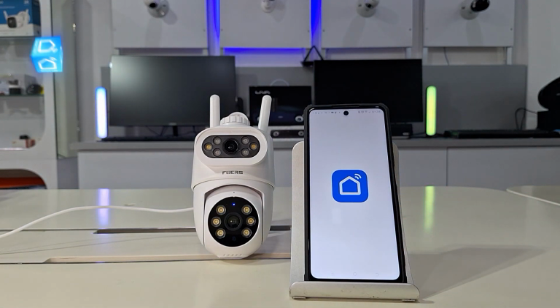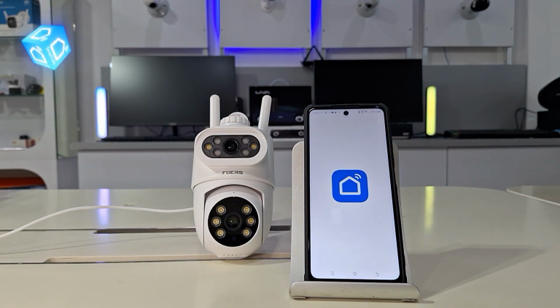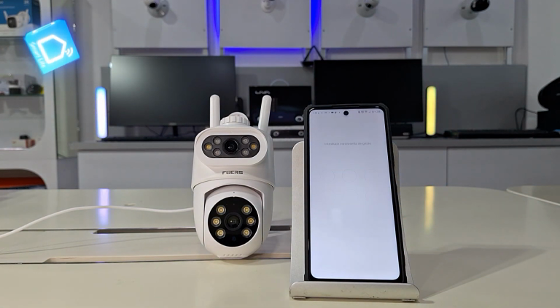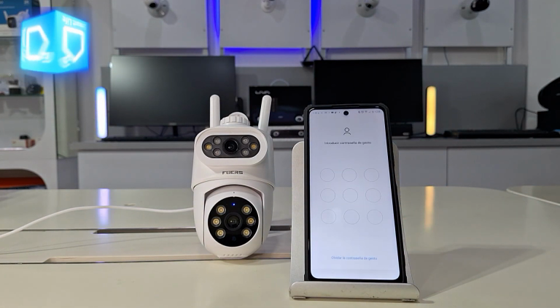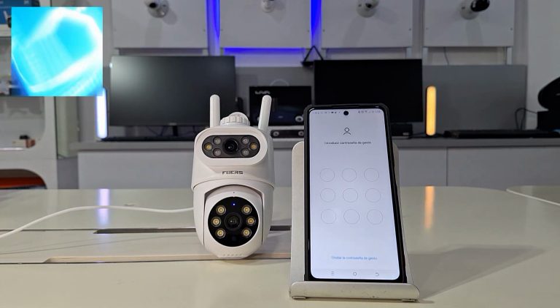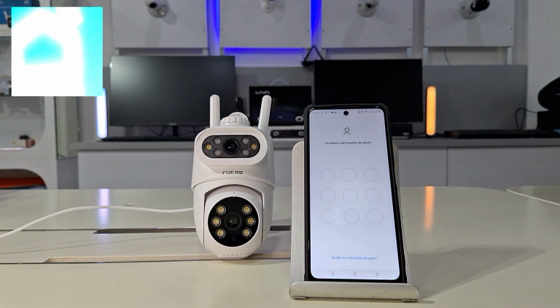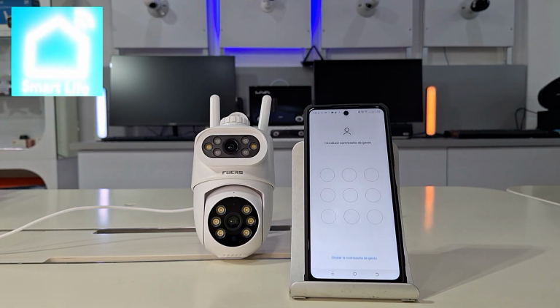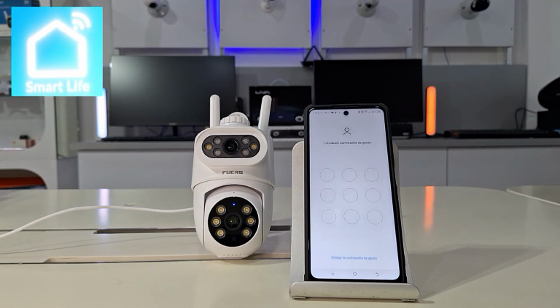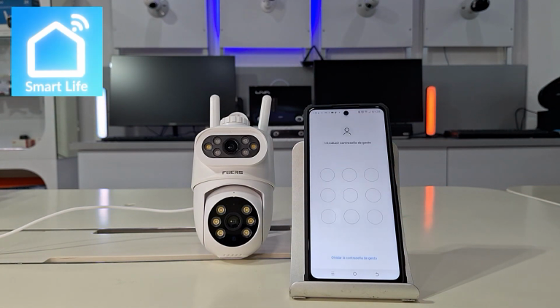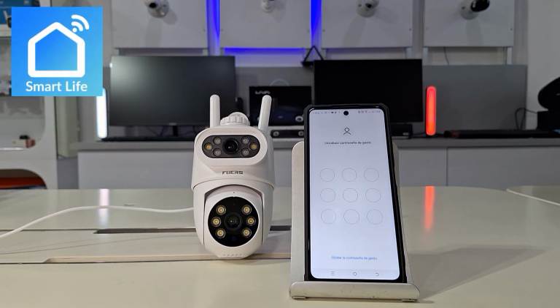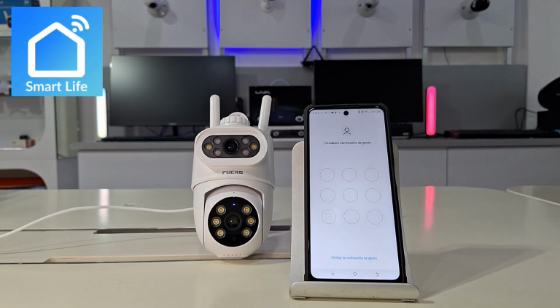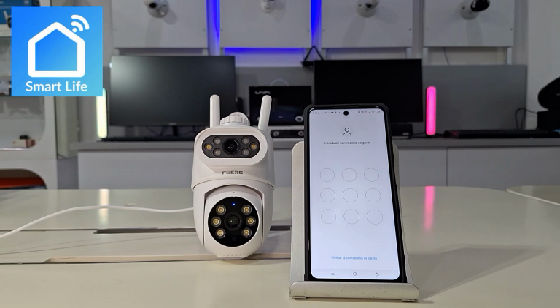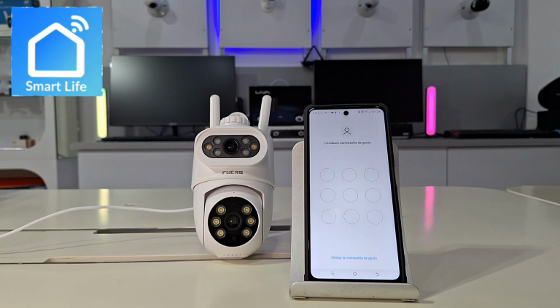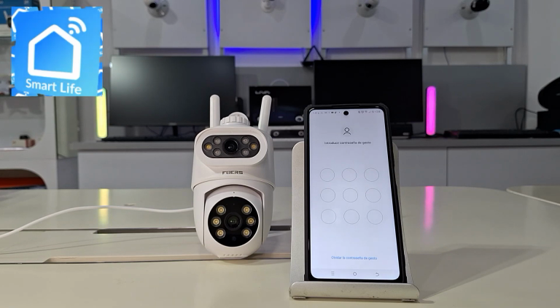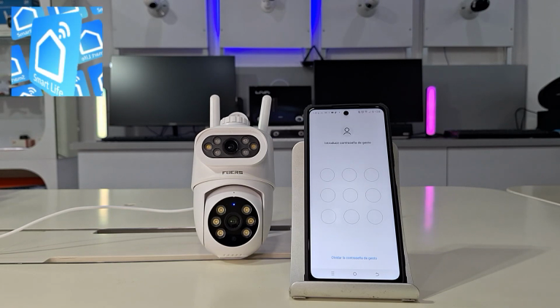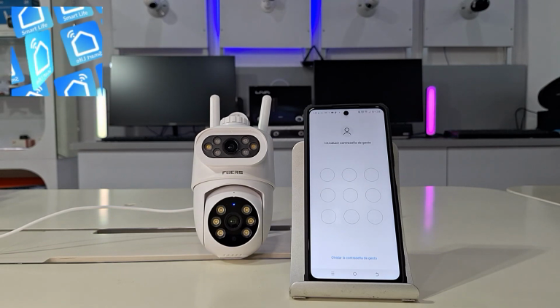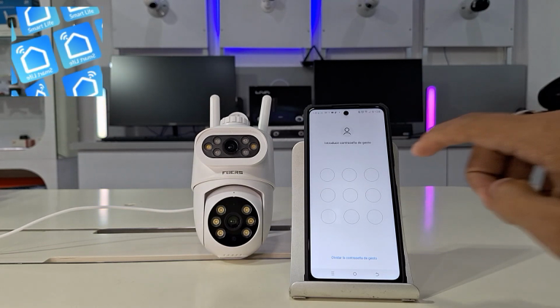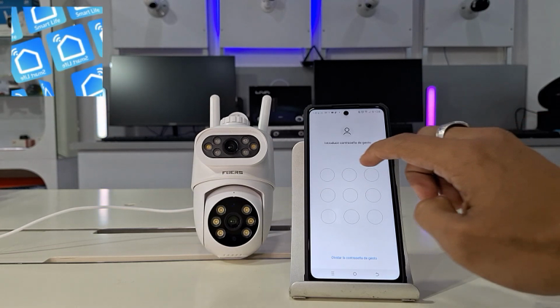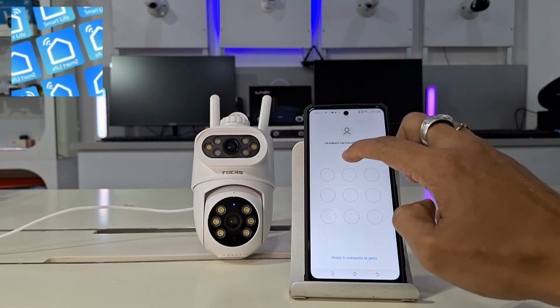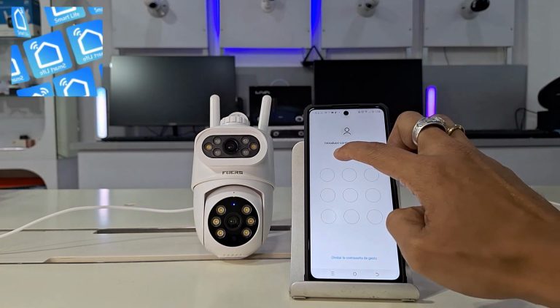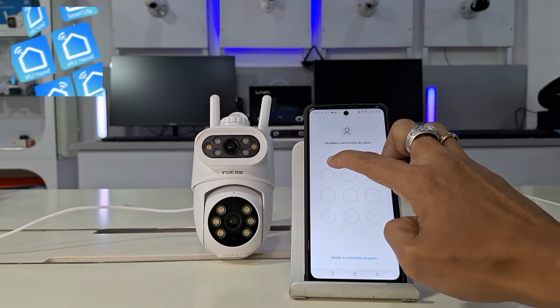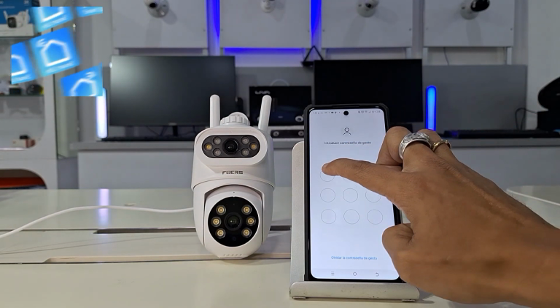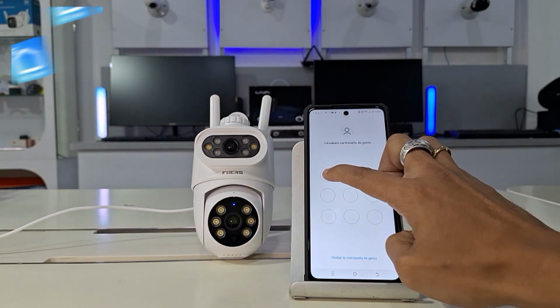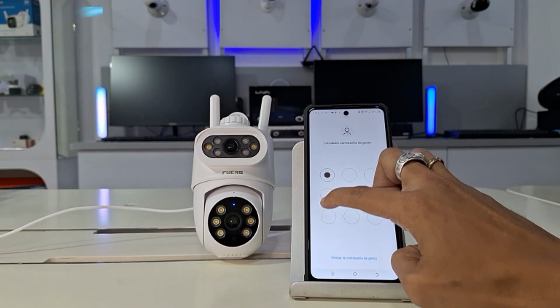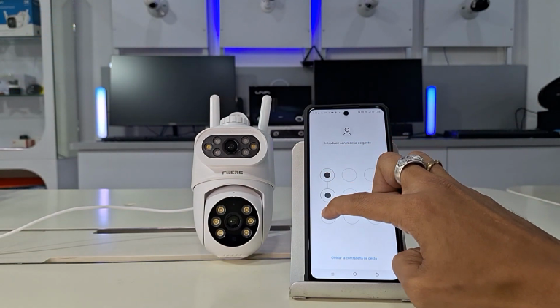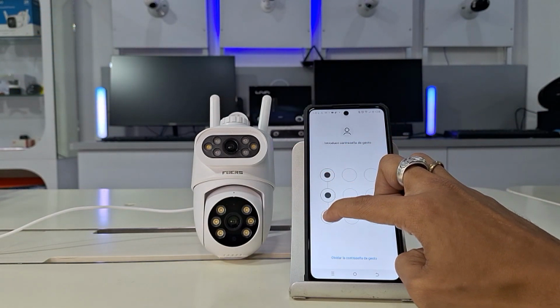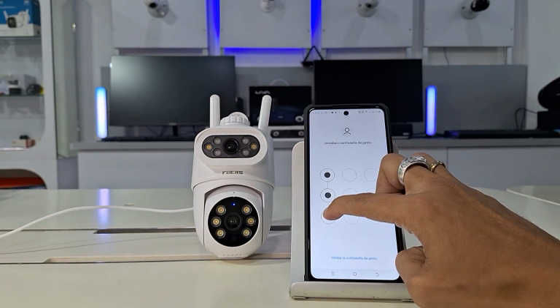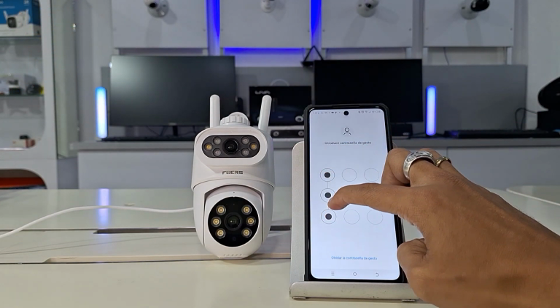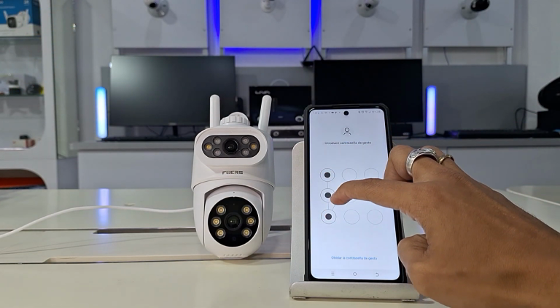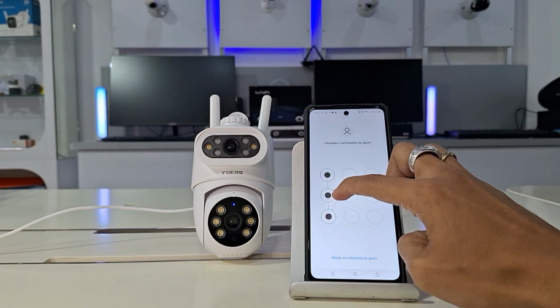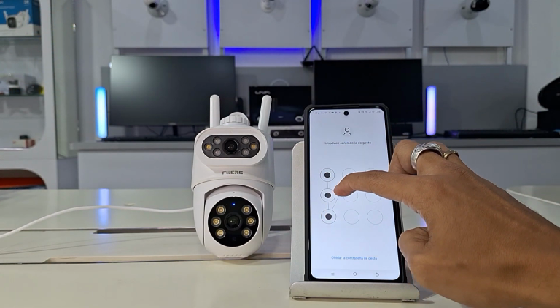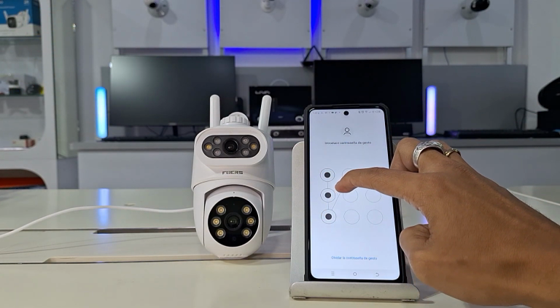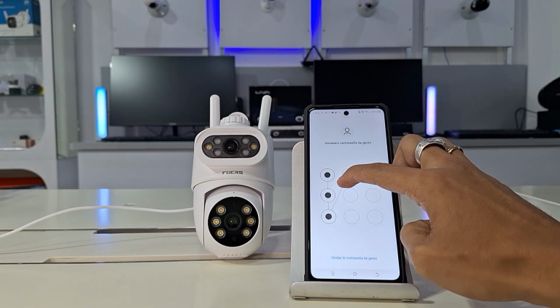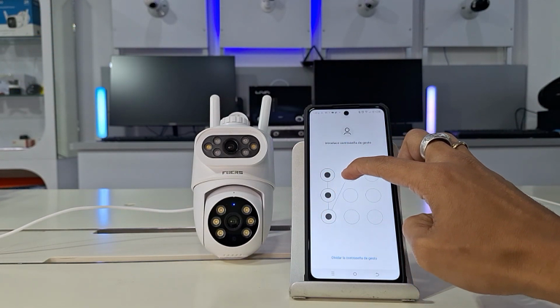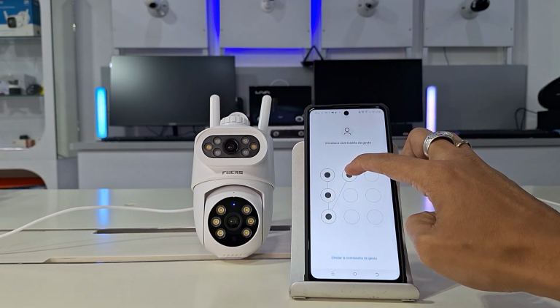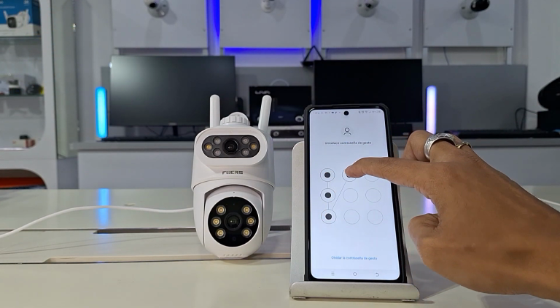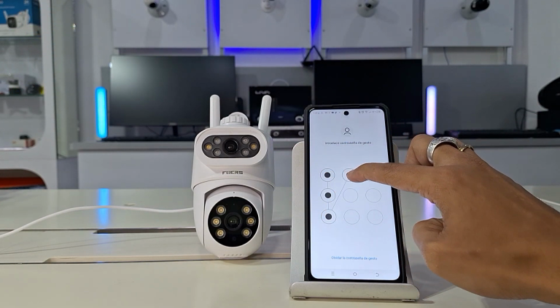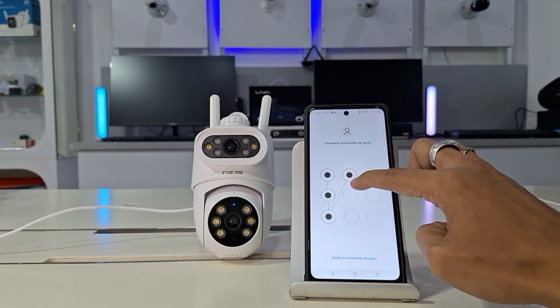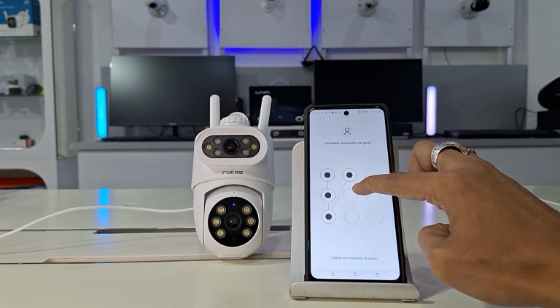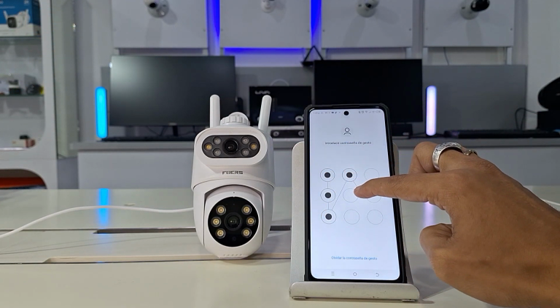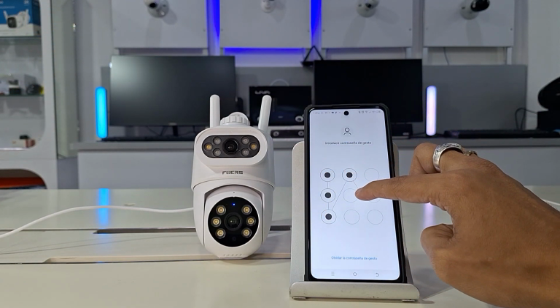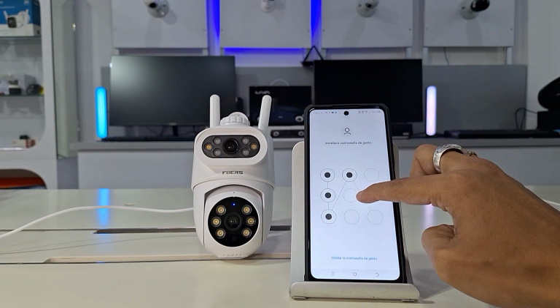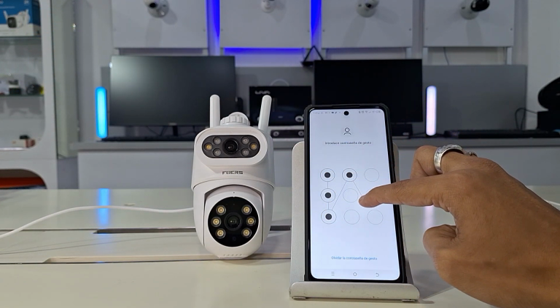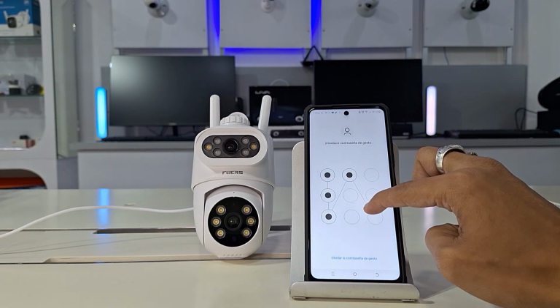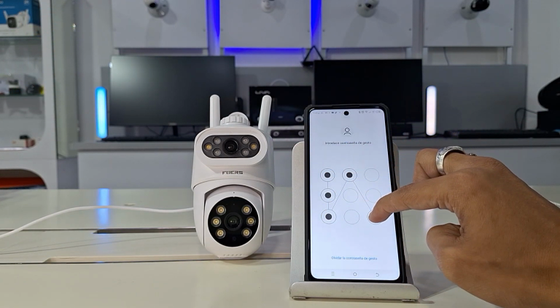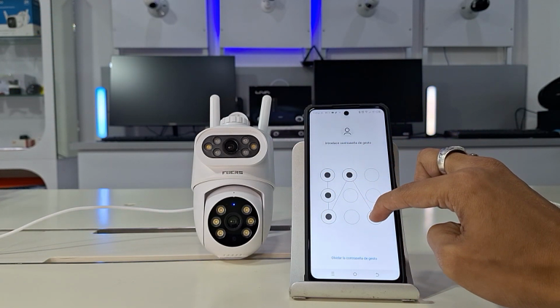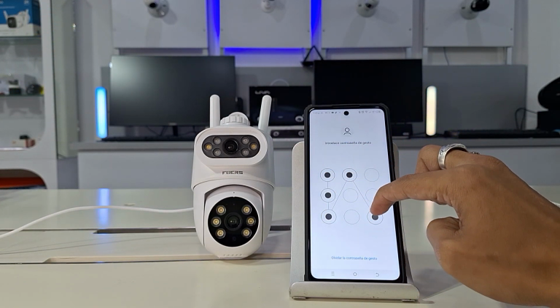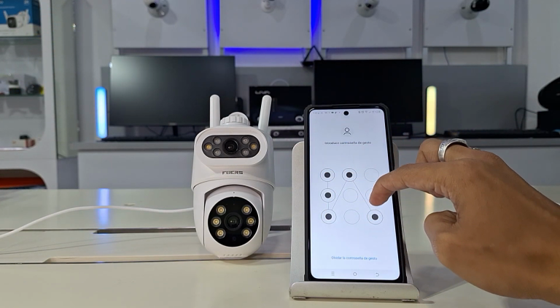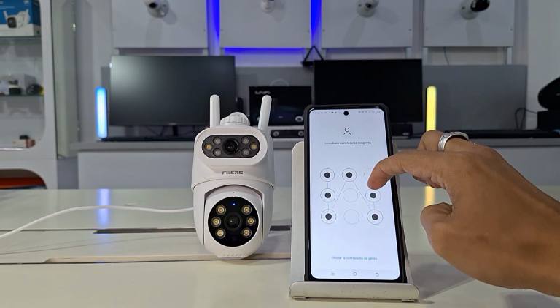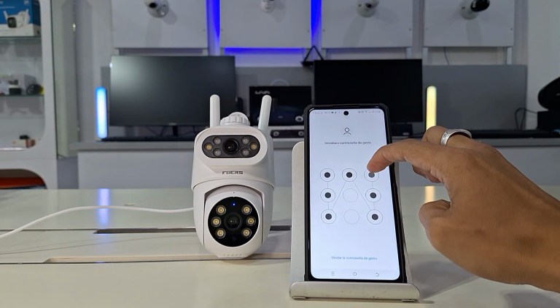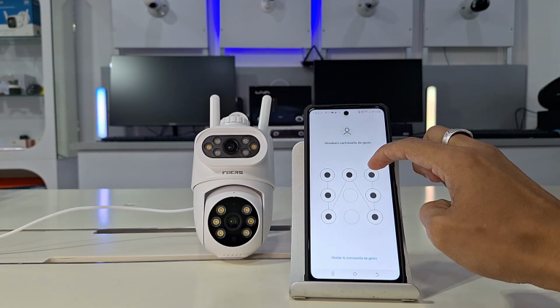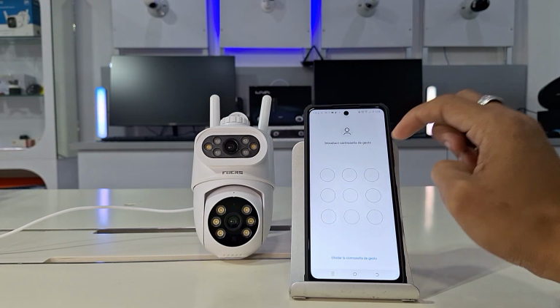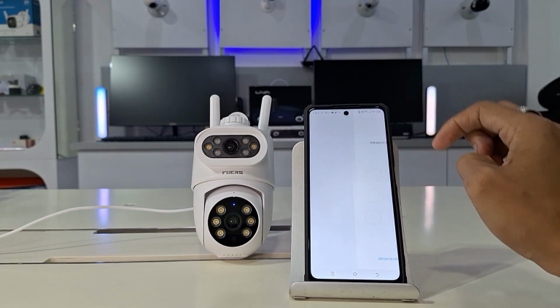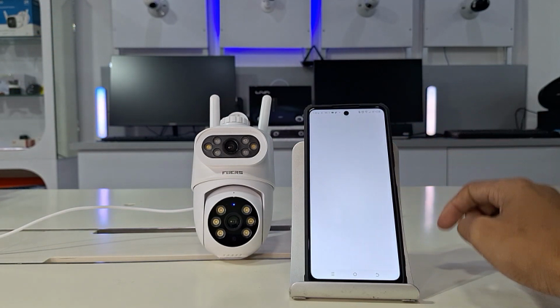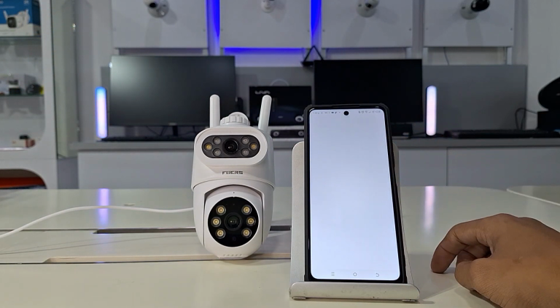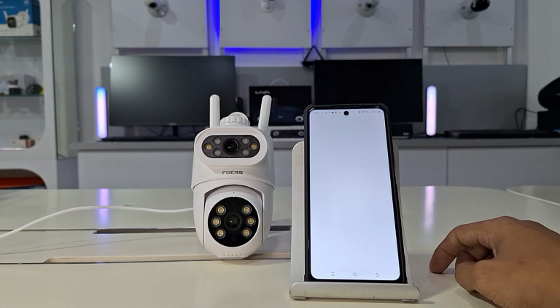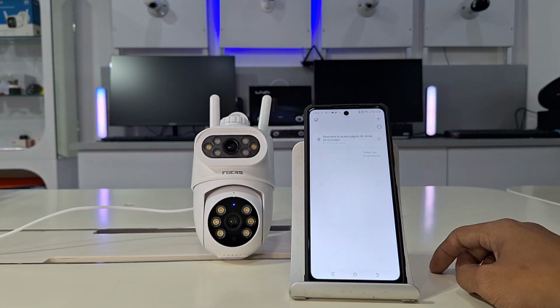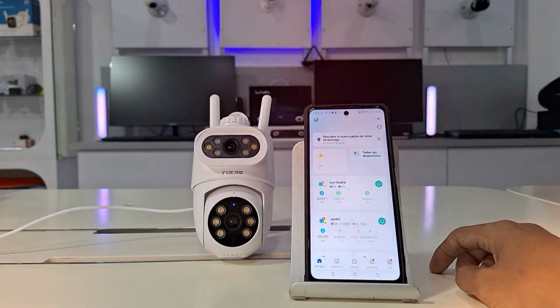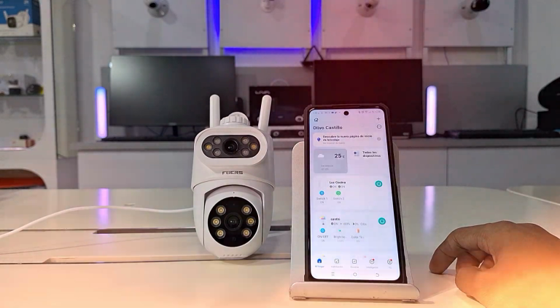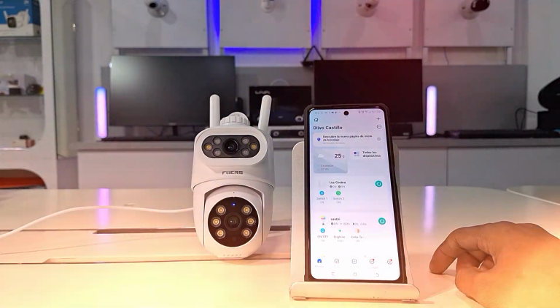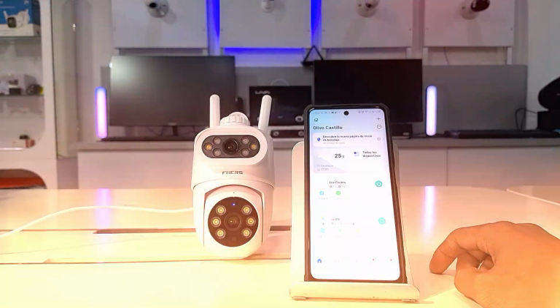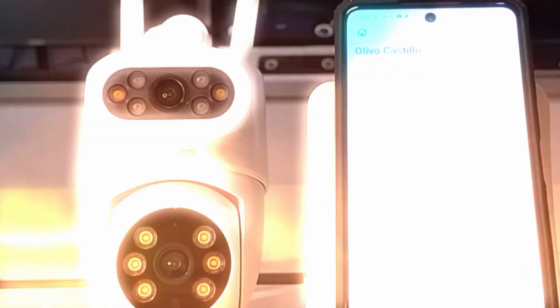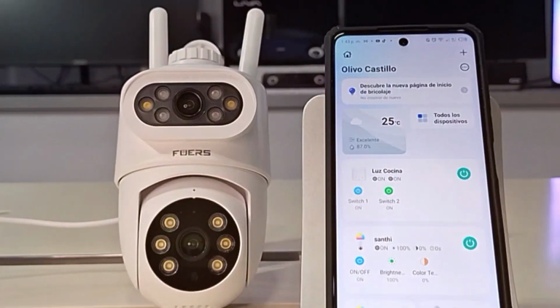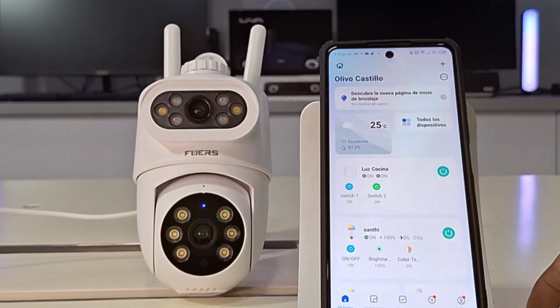This time, we're going to configure one of the newest dual-lens cameras available, and it's unique to all the security cameras in this app.